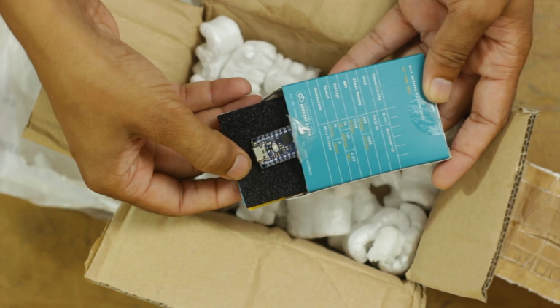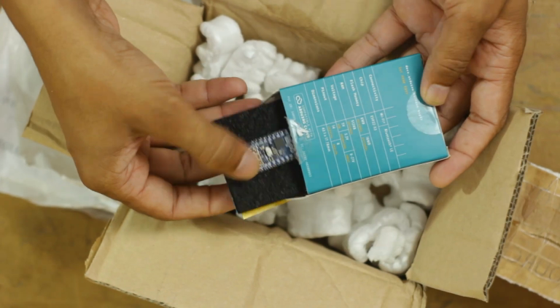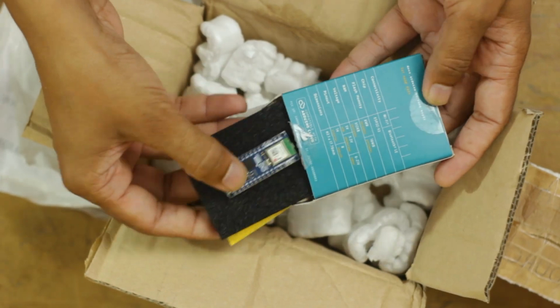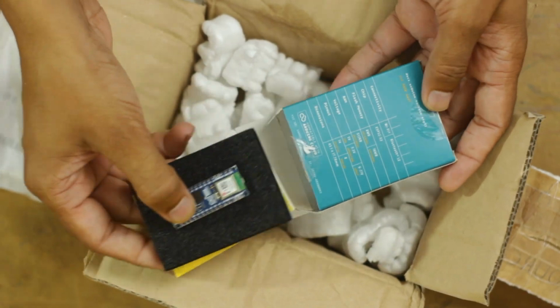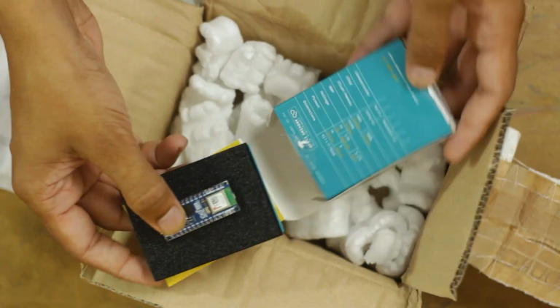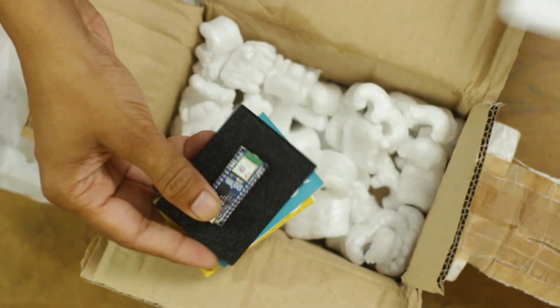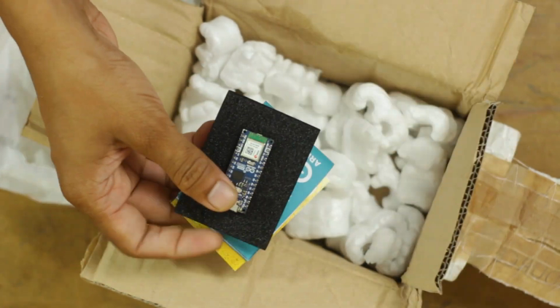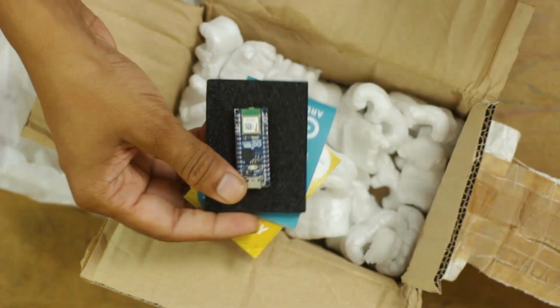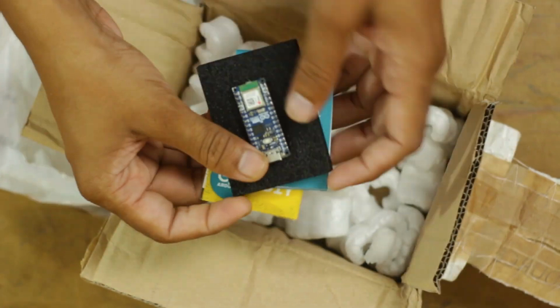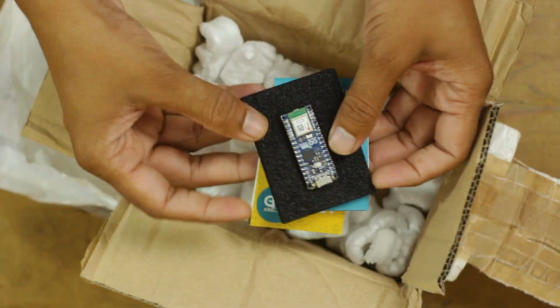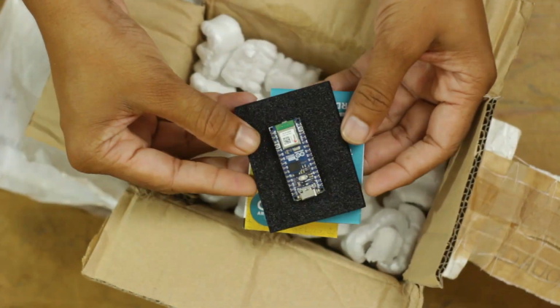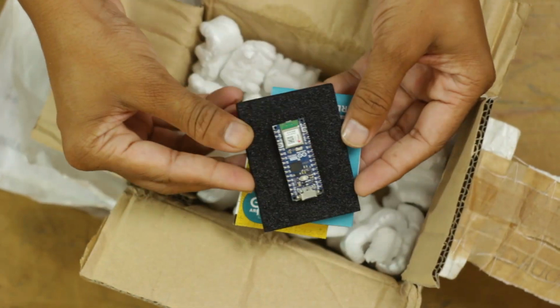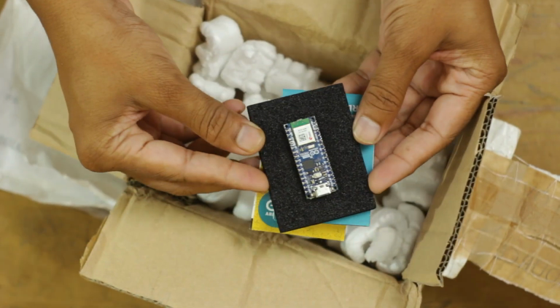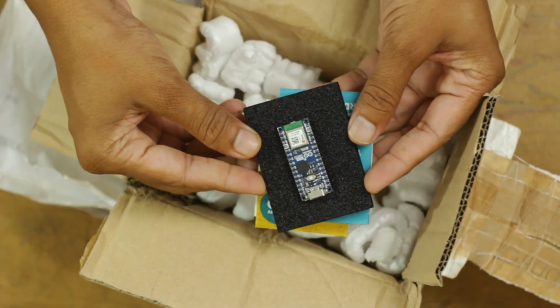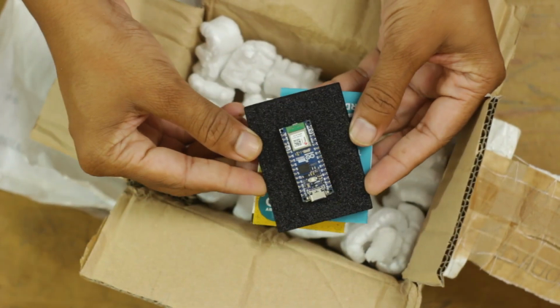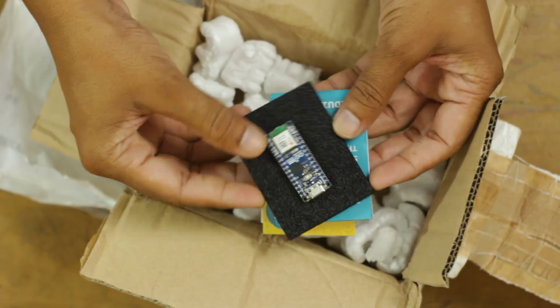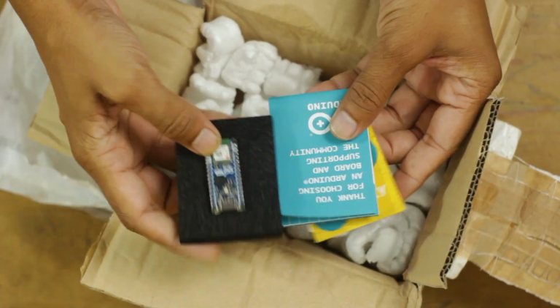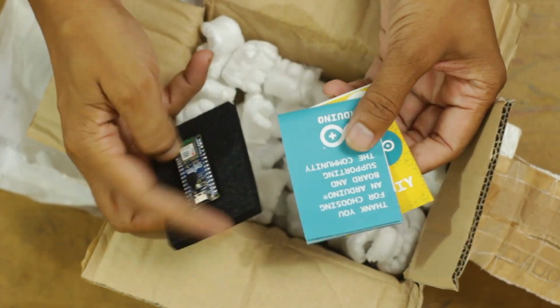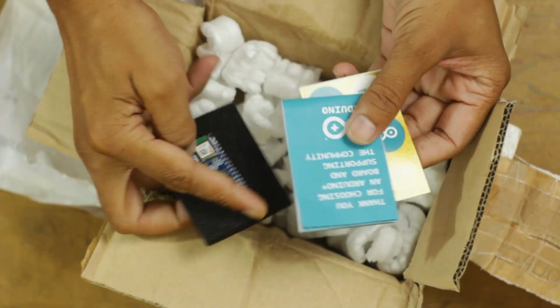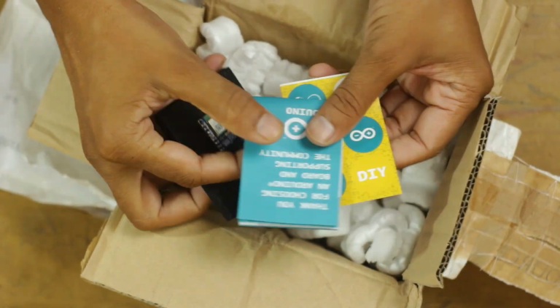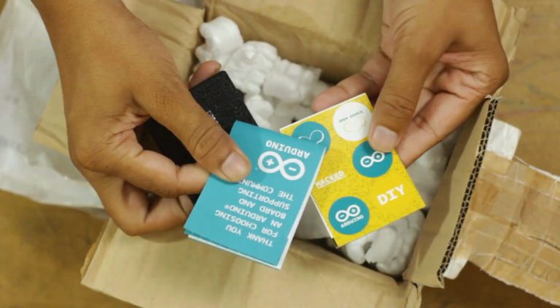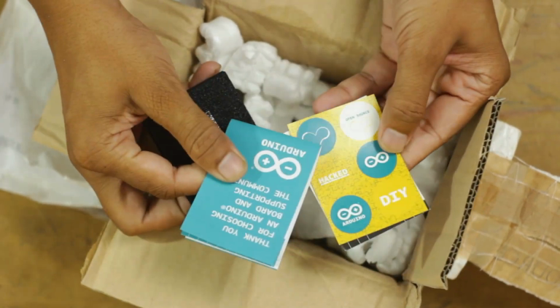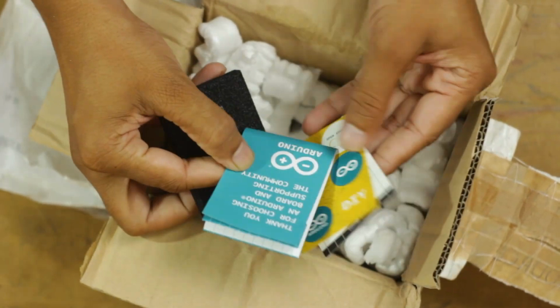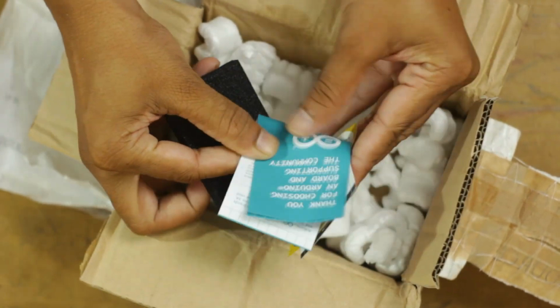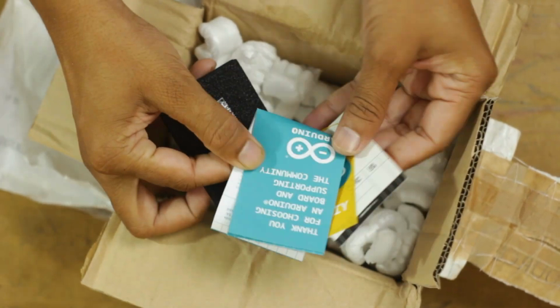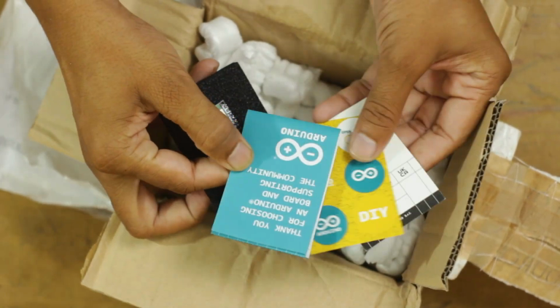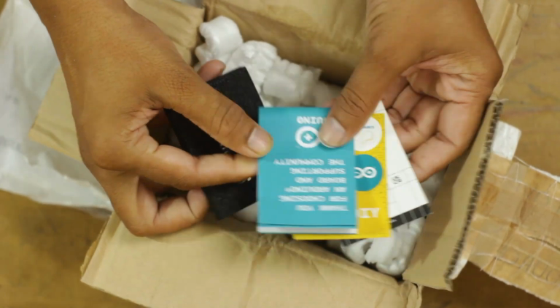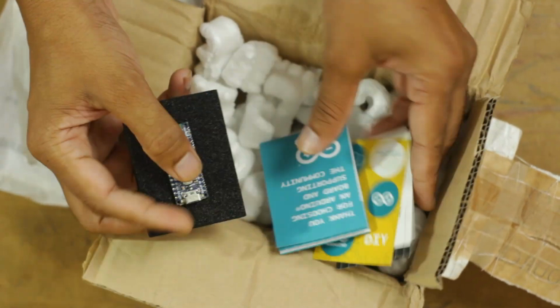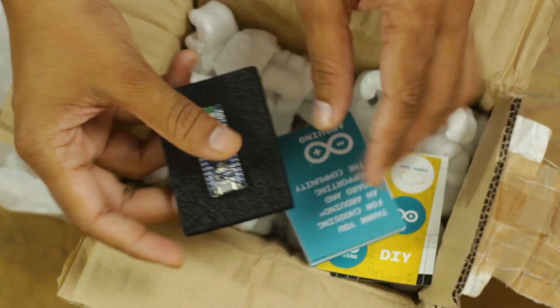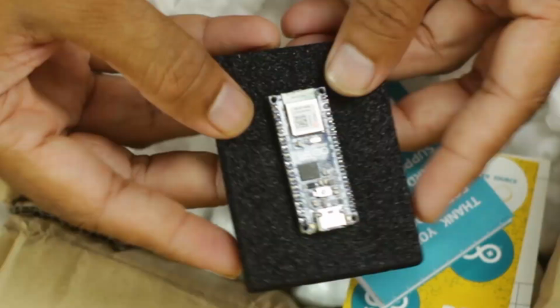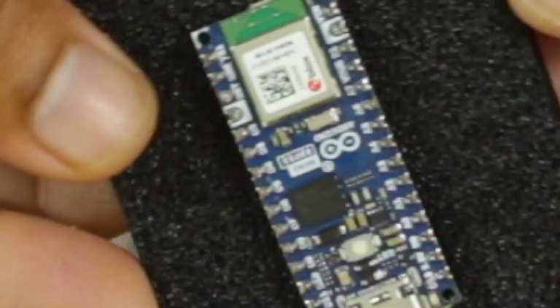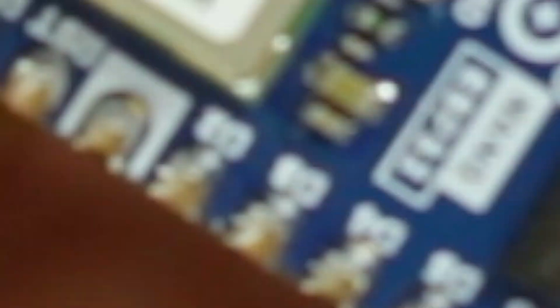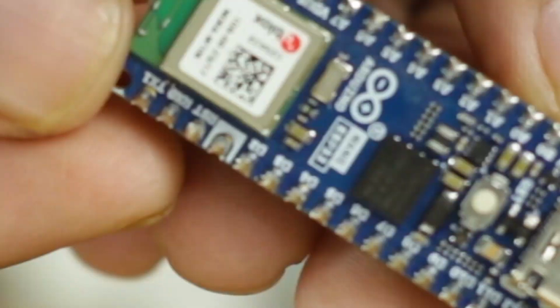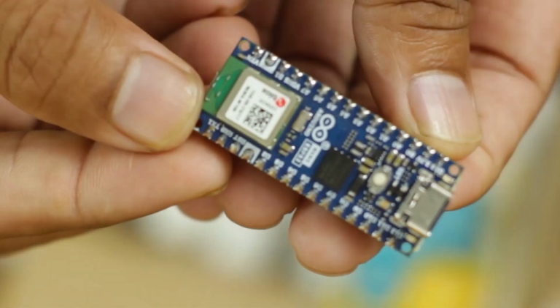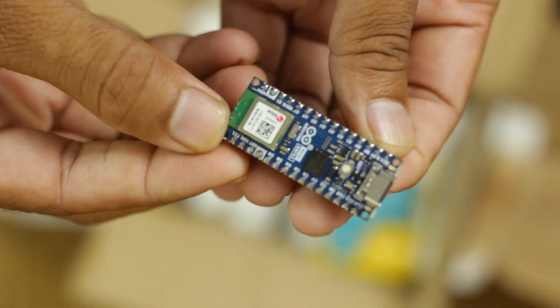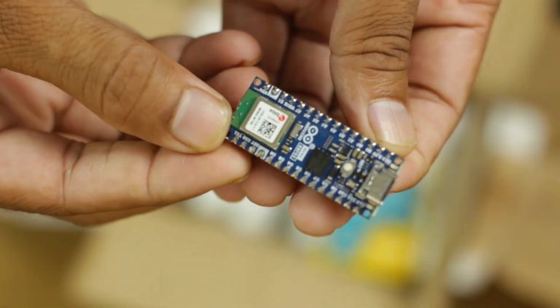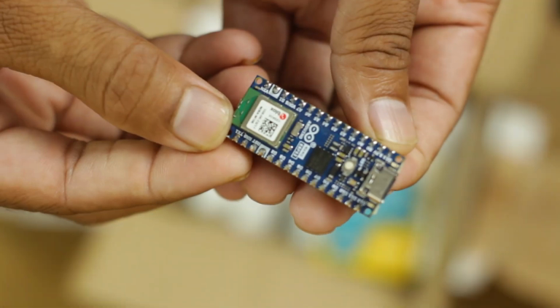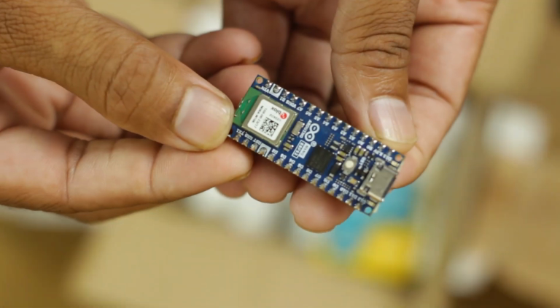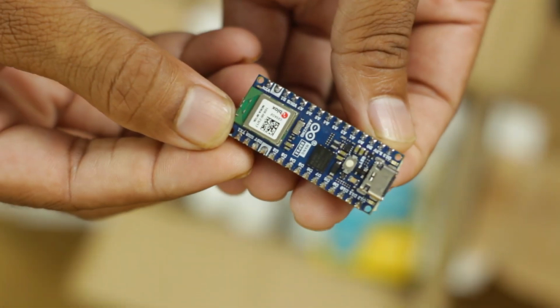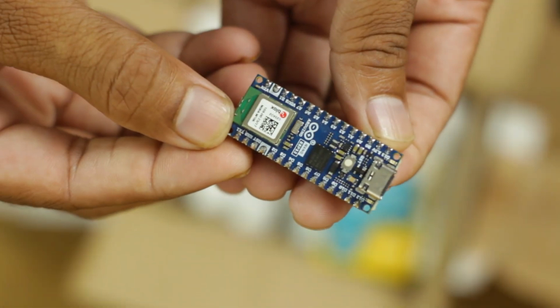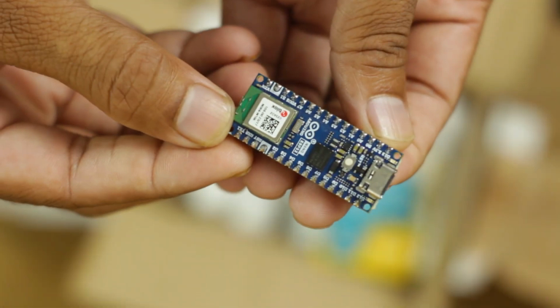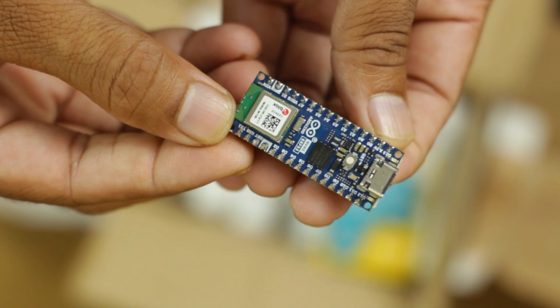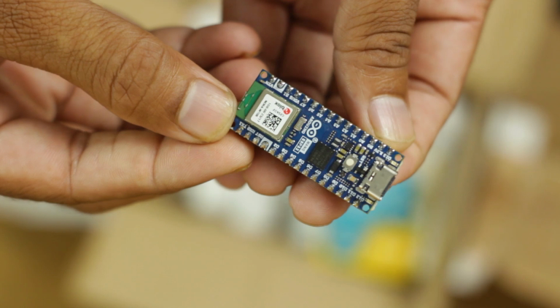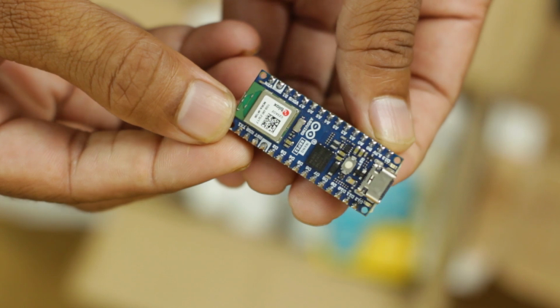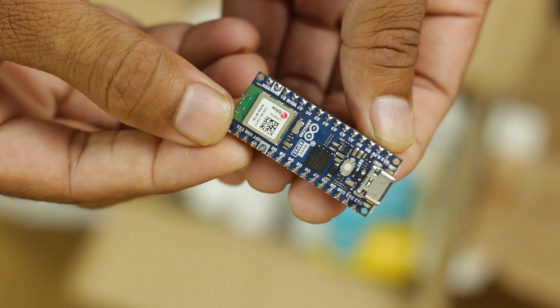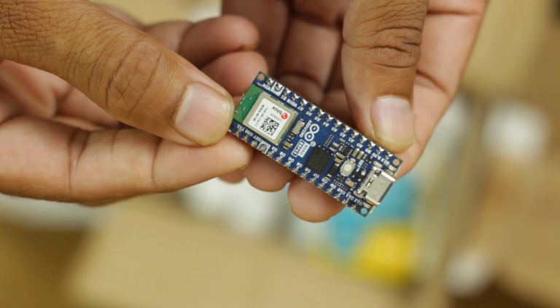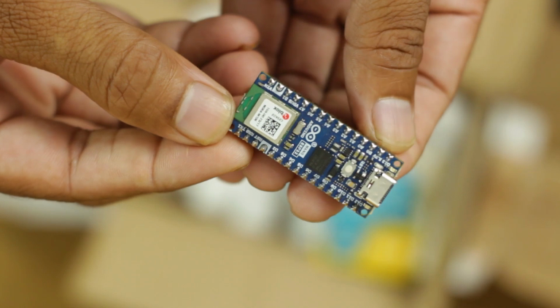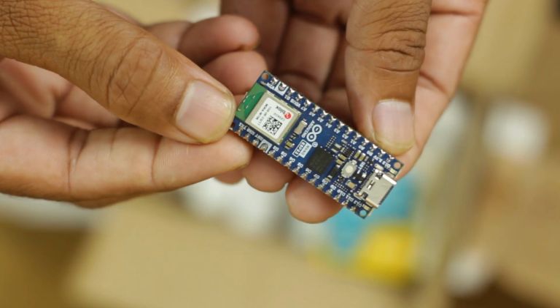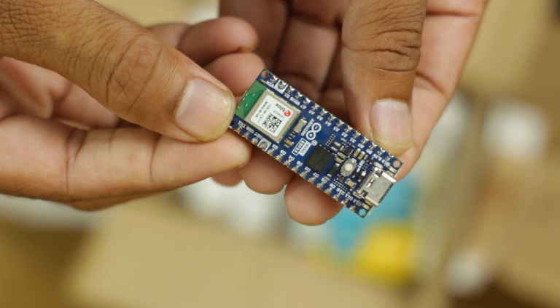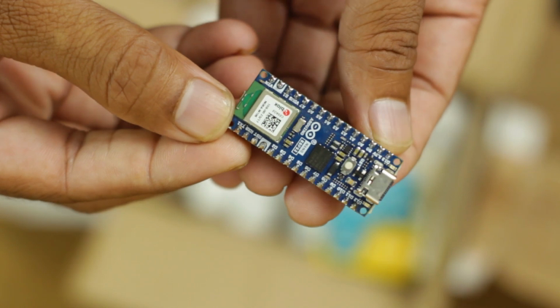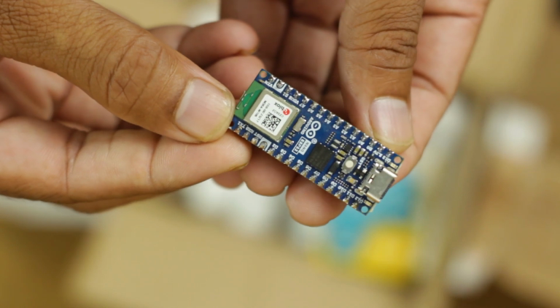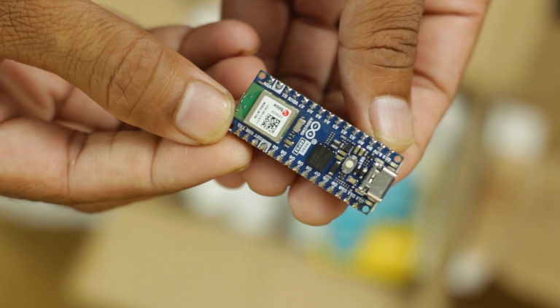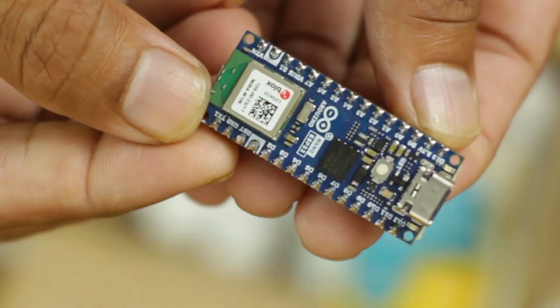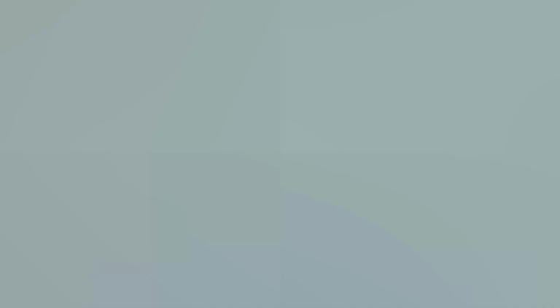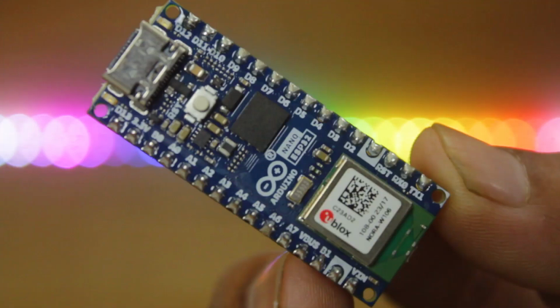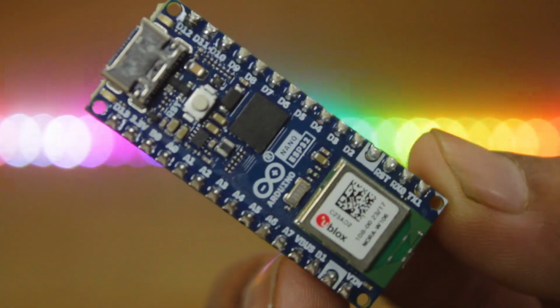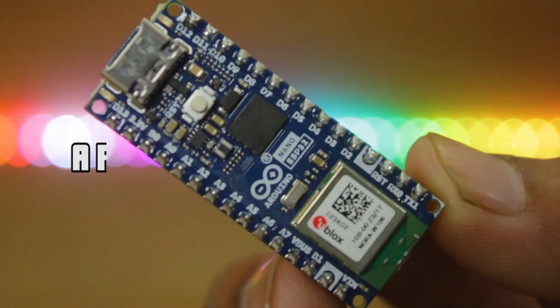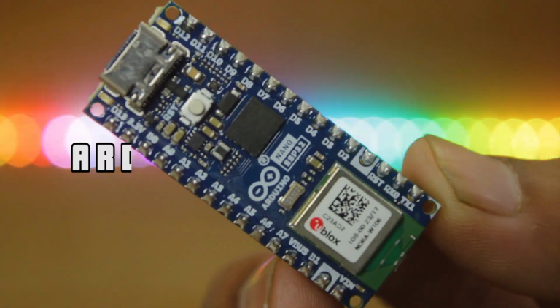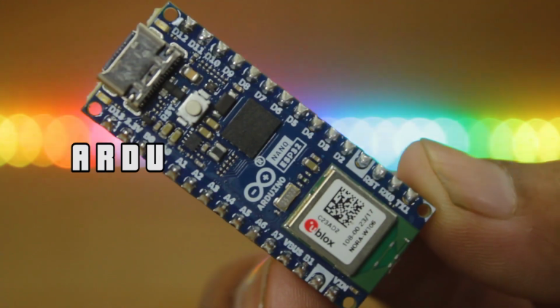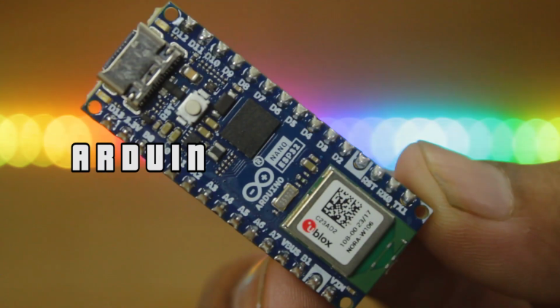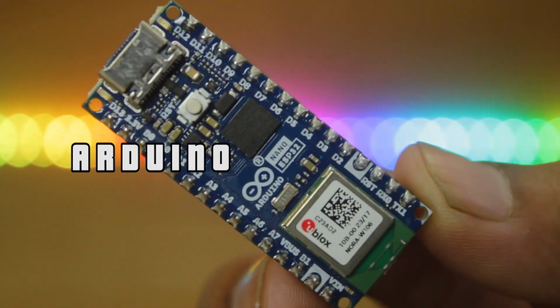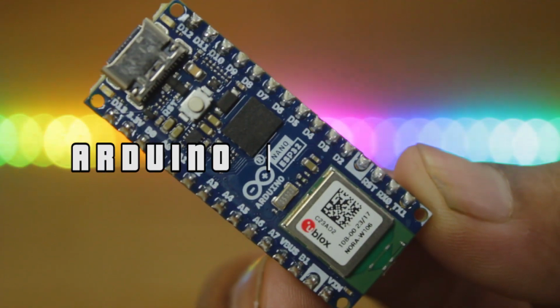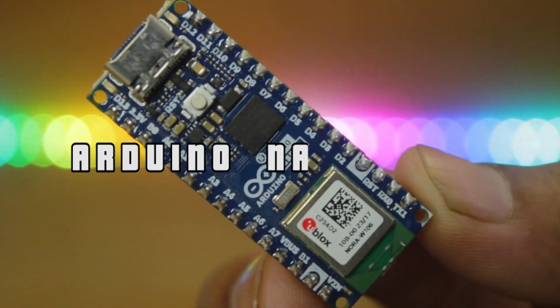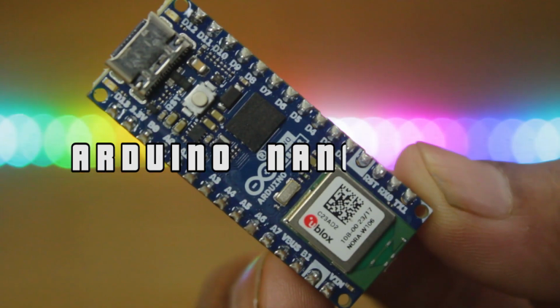You guessed right my friends — this is the newly launched IoT development board from Arduino. It's the Arduino Nano ESP32.